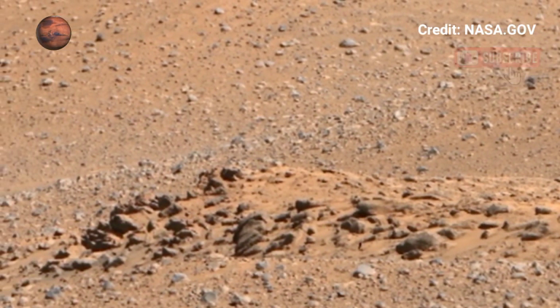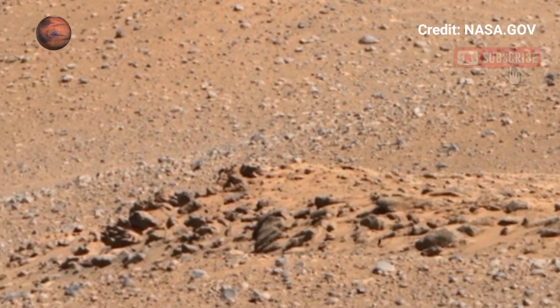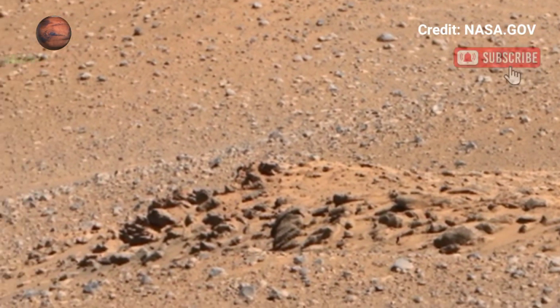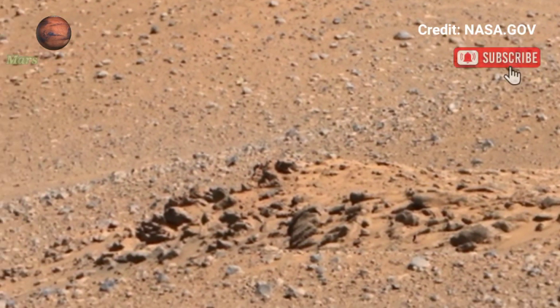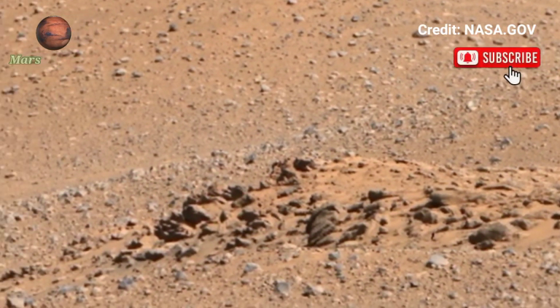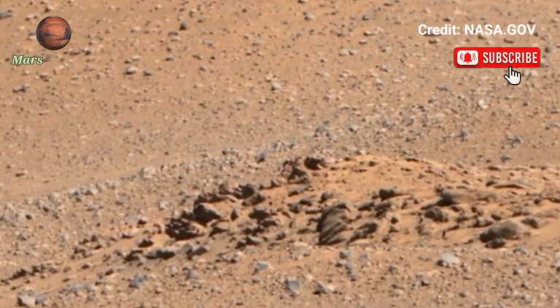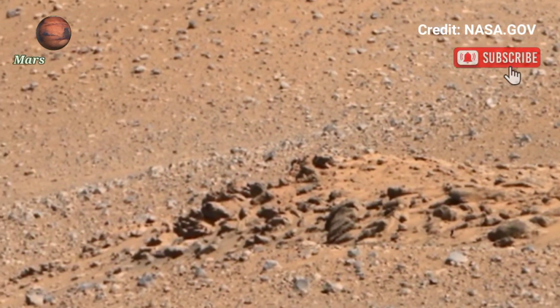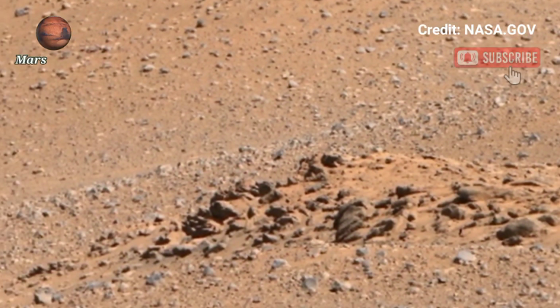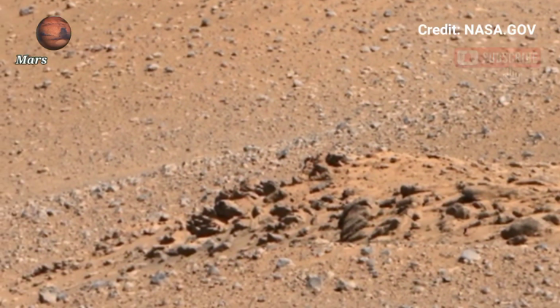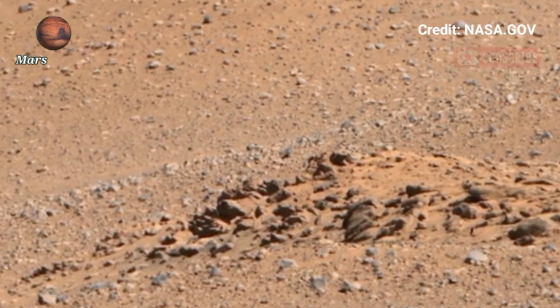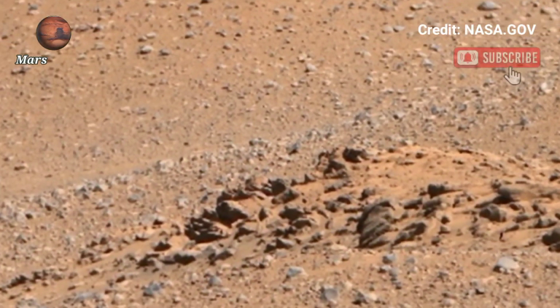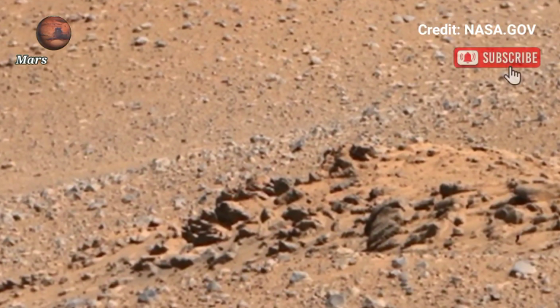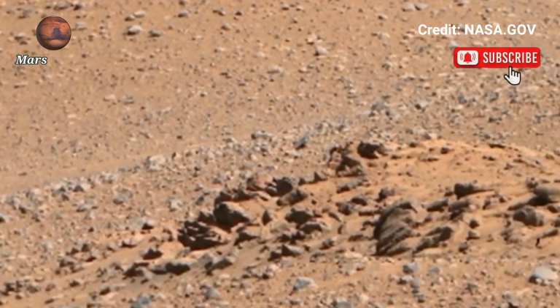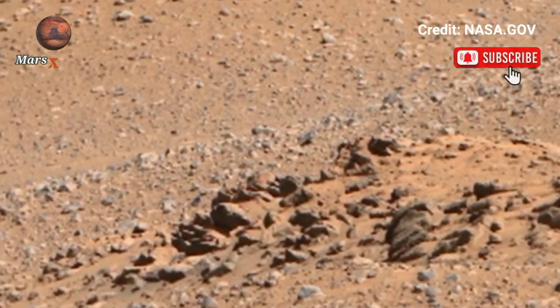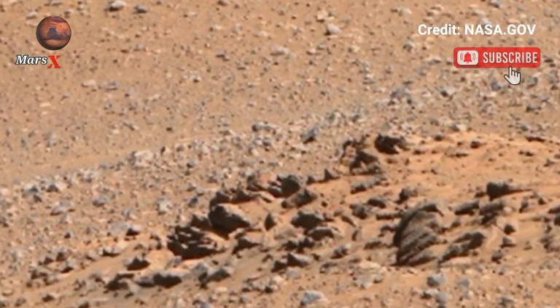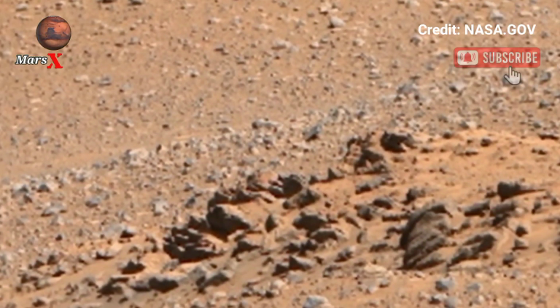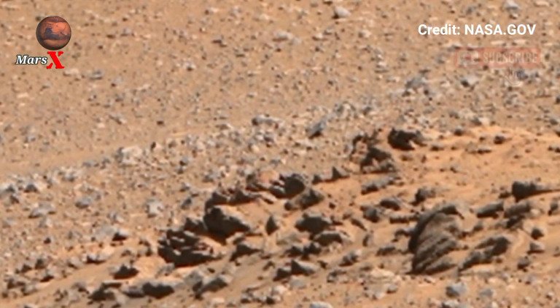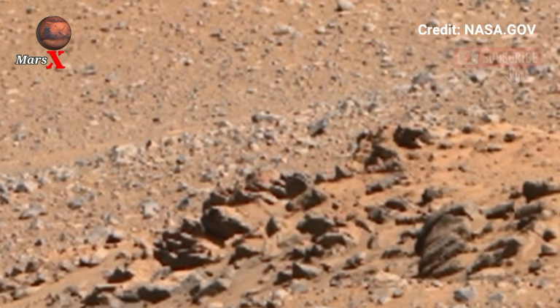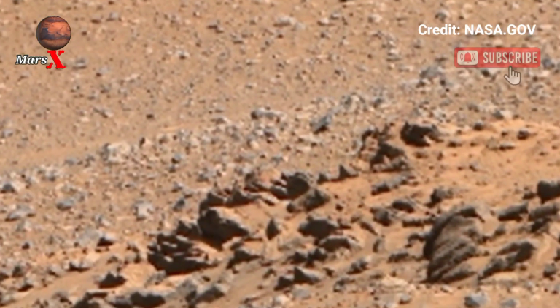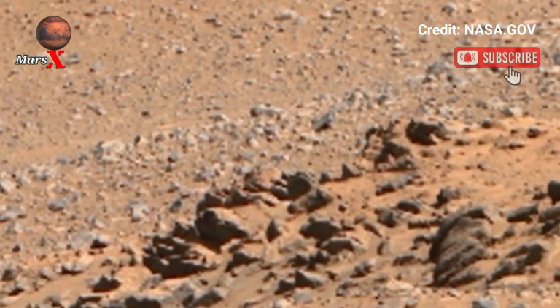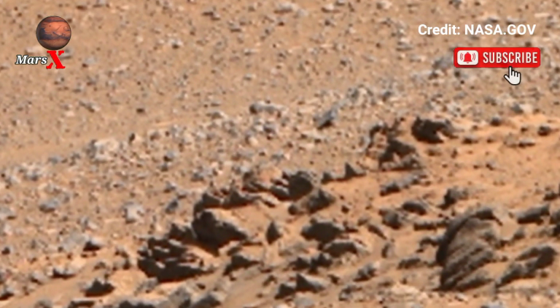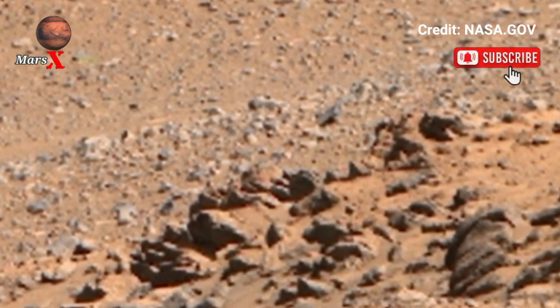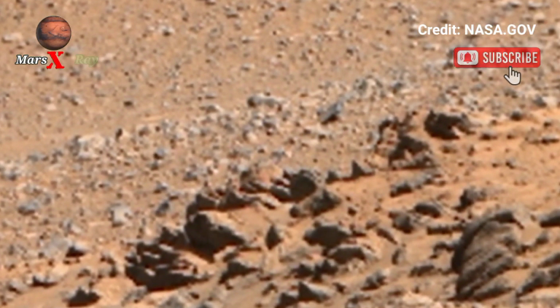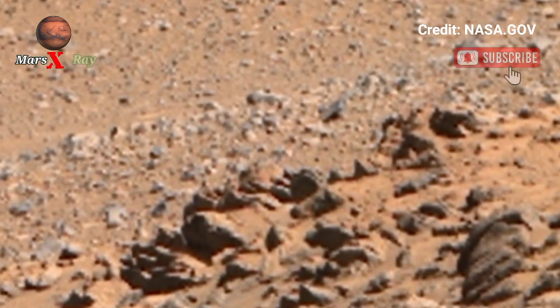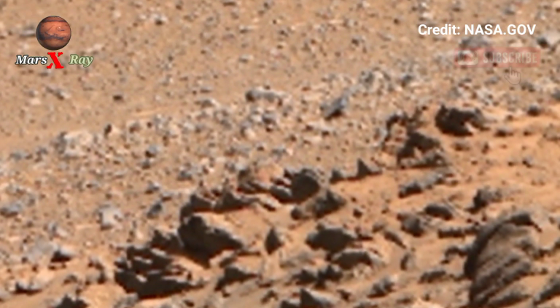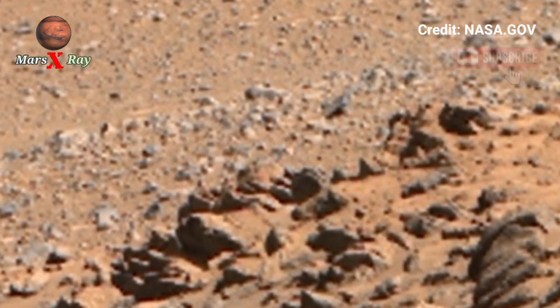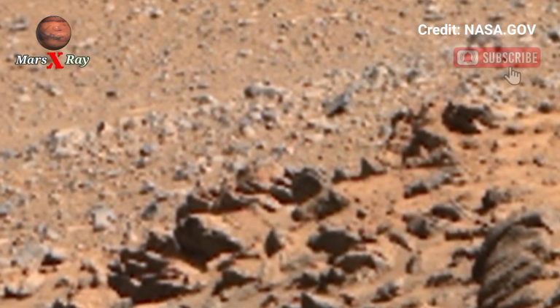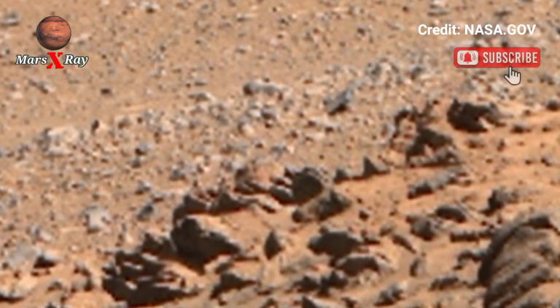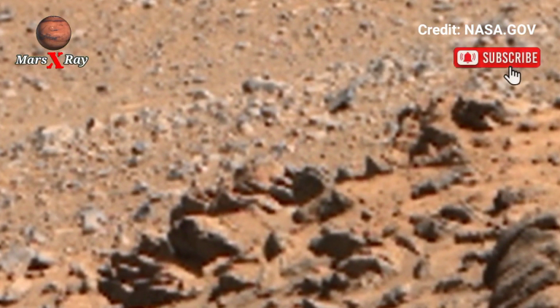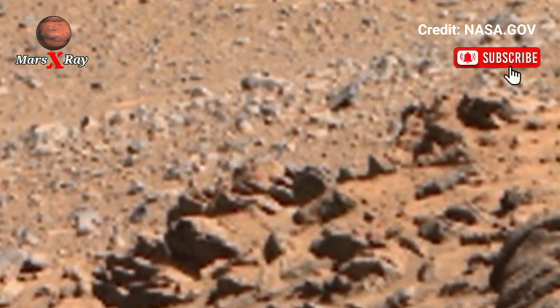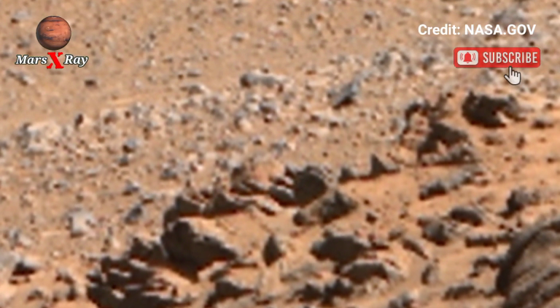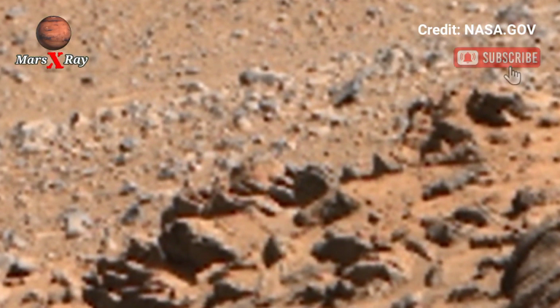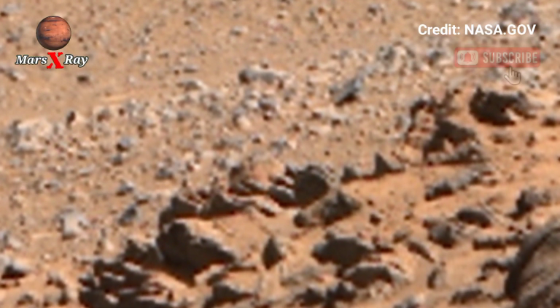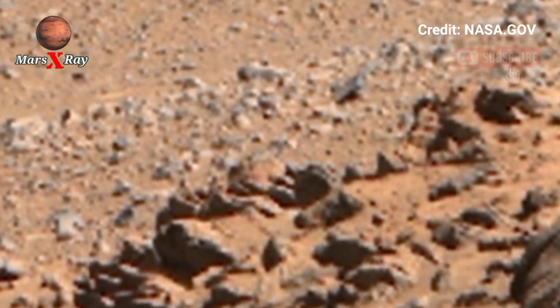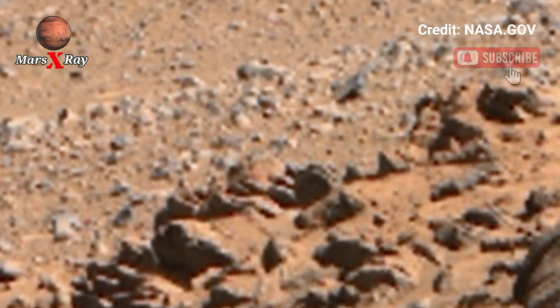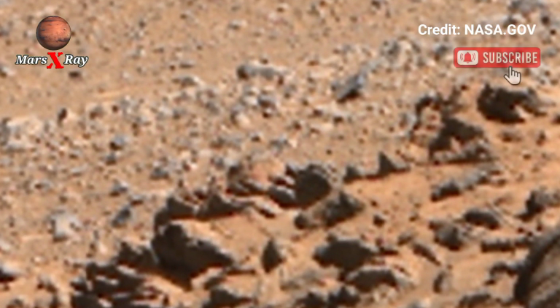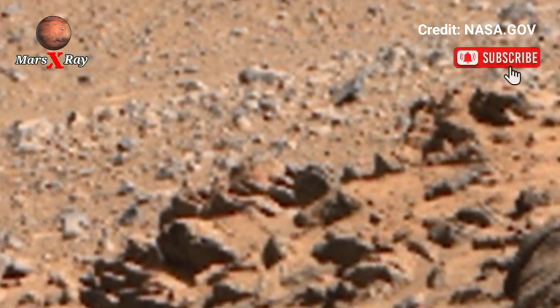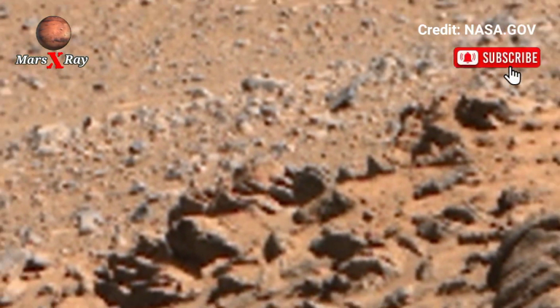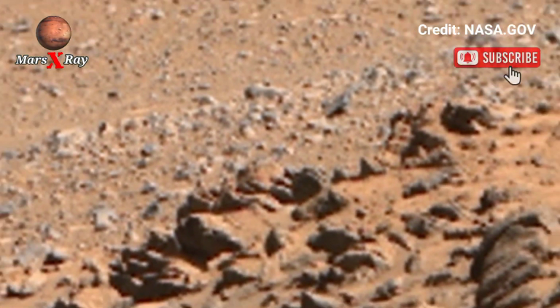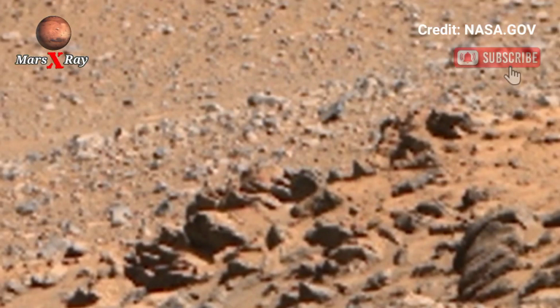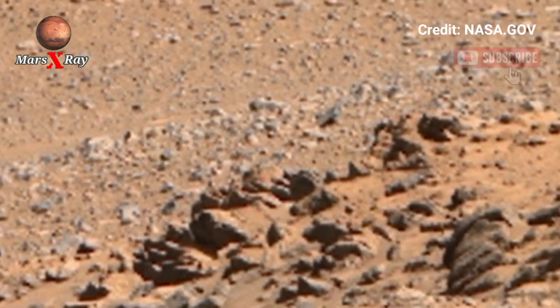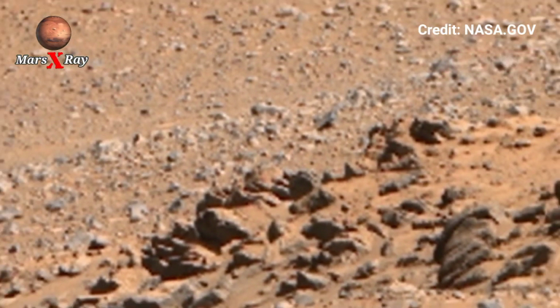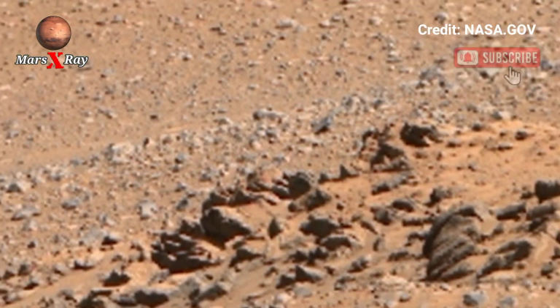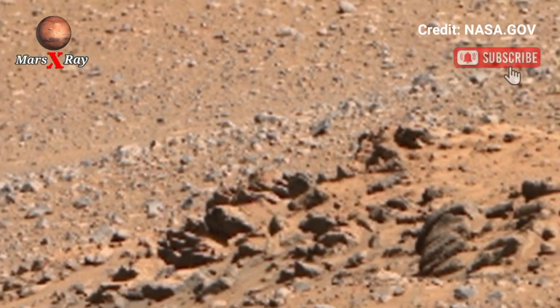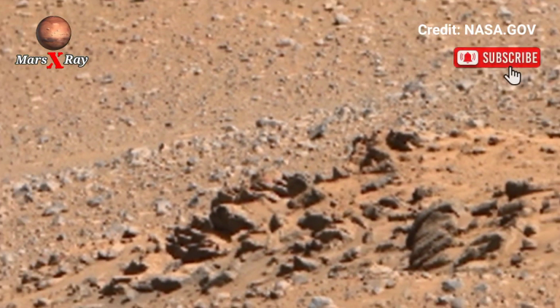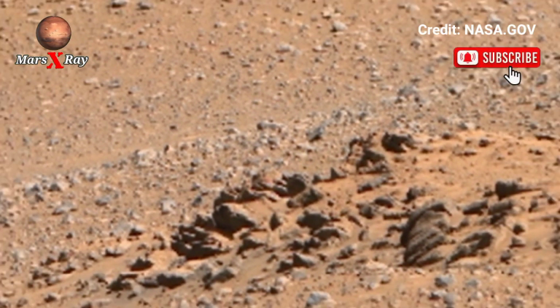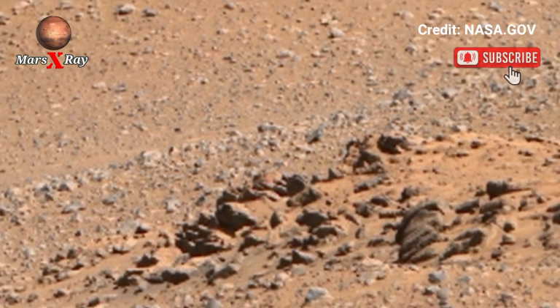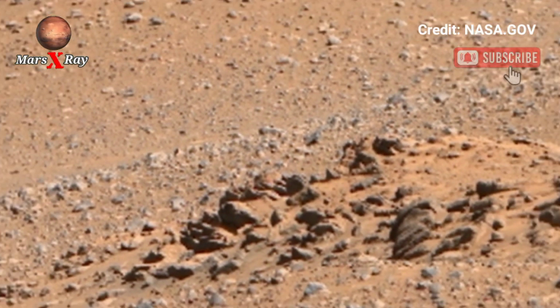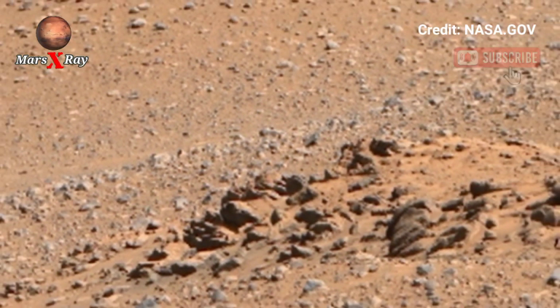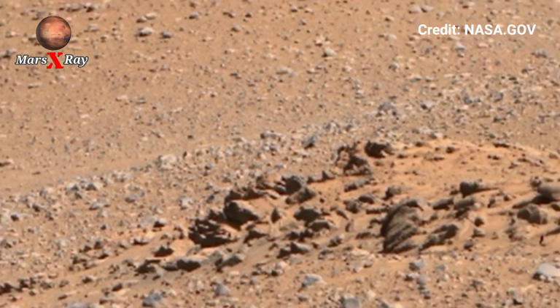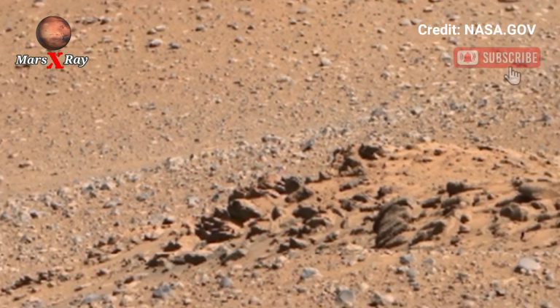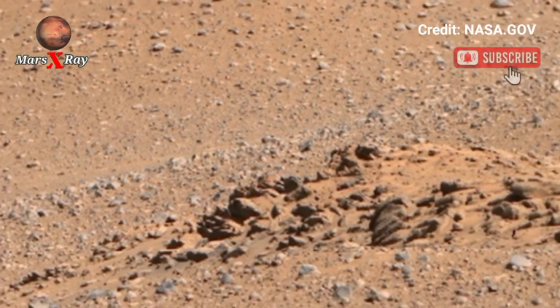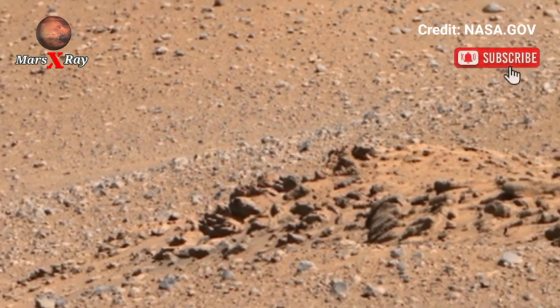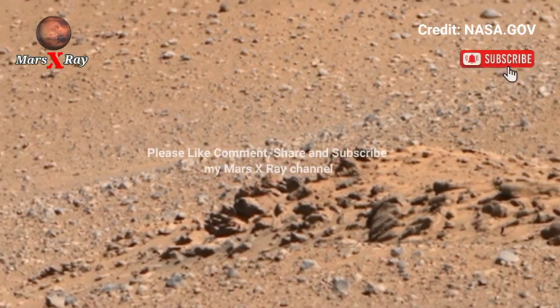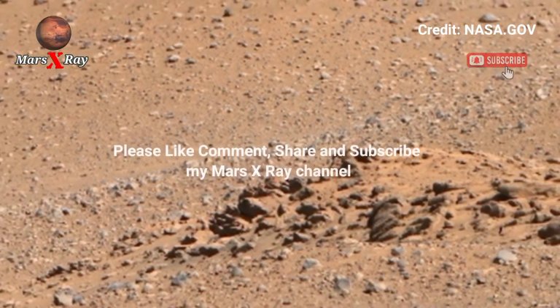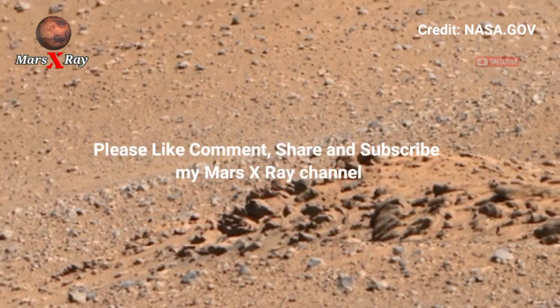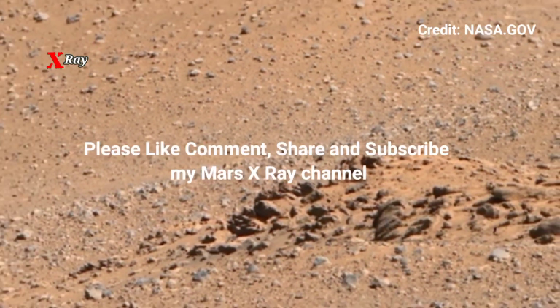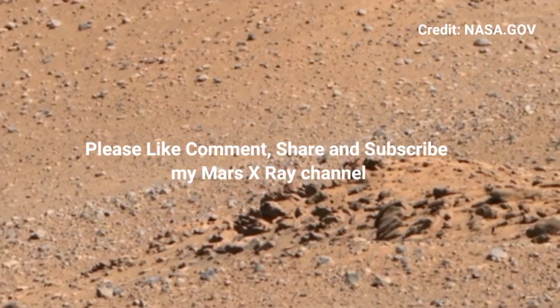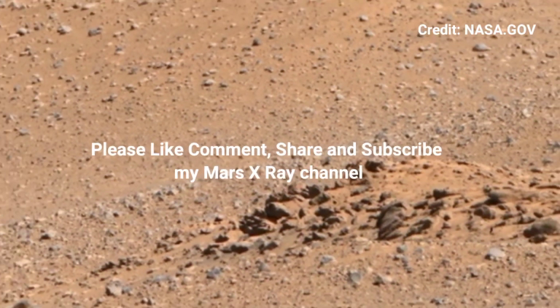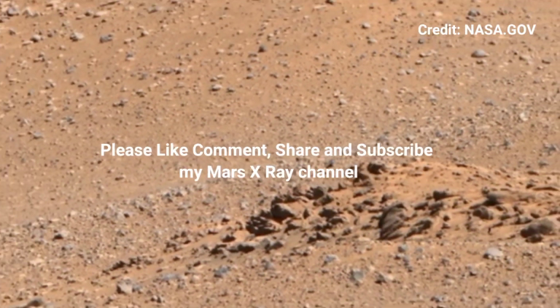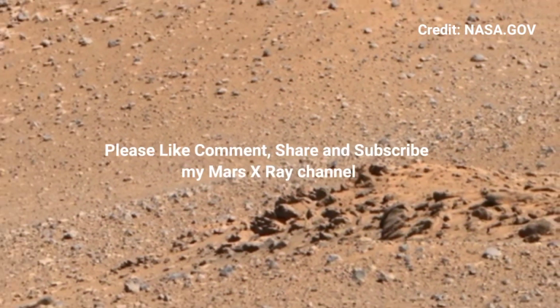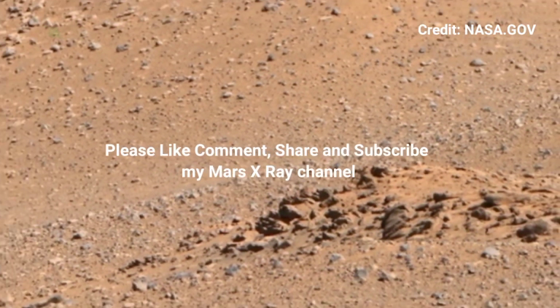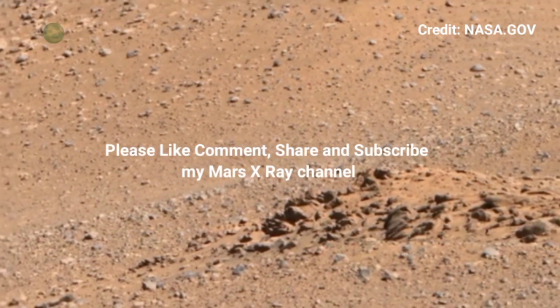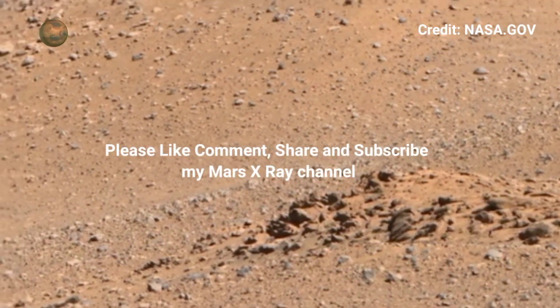Subscribe for more space exploration content. Please like, comment, subscribe, and thanks for watching.